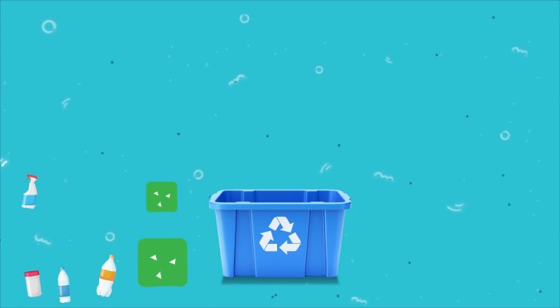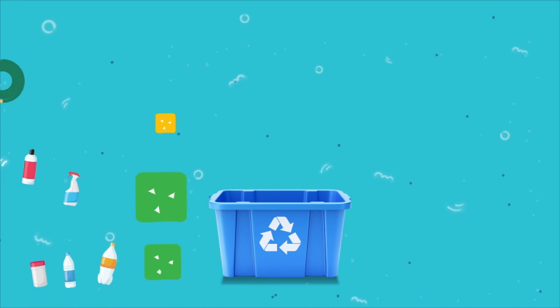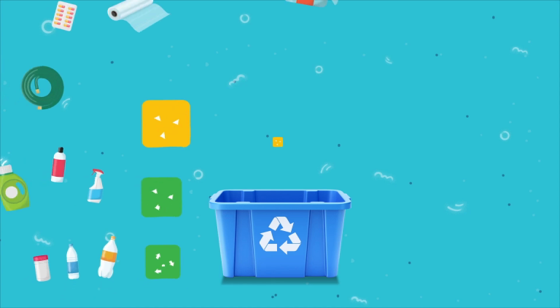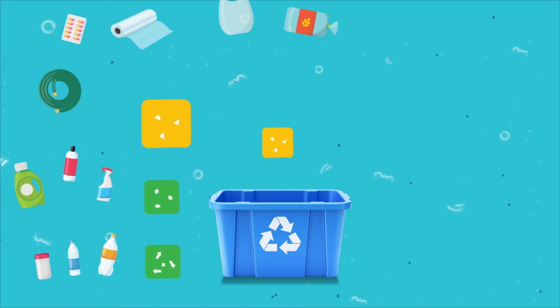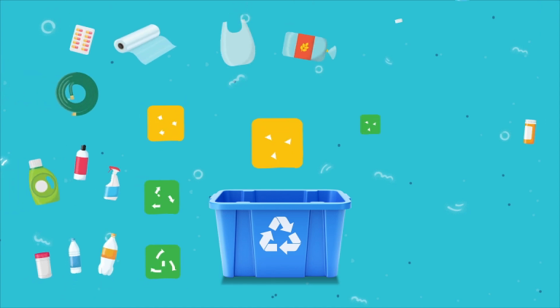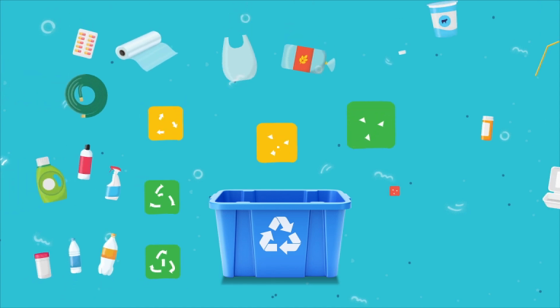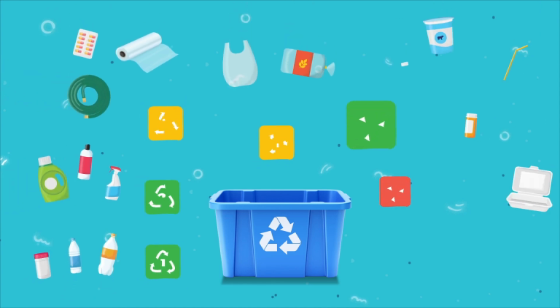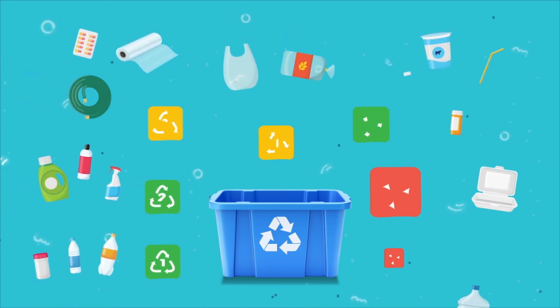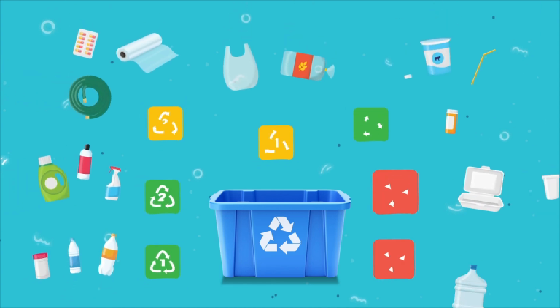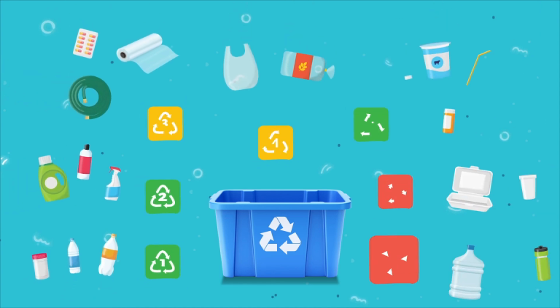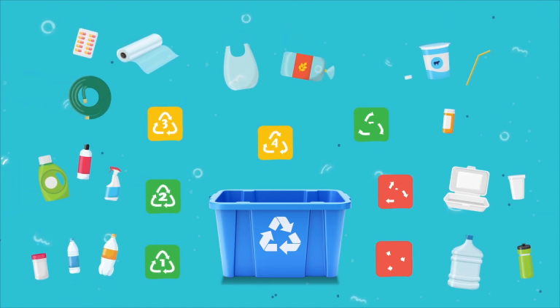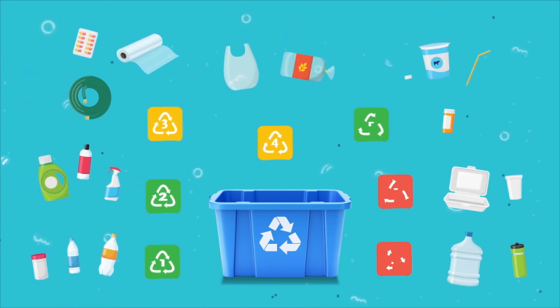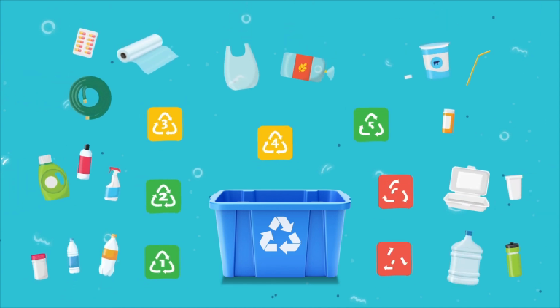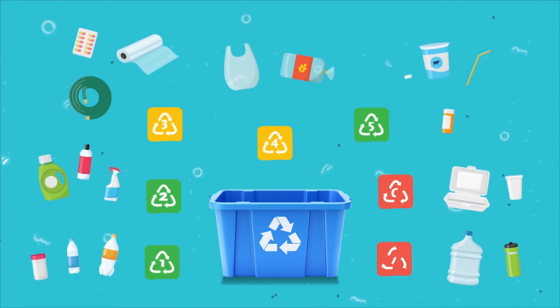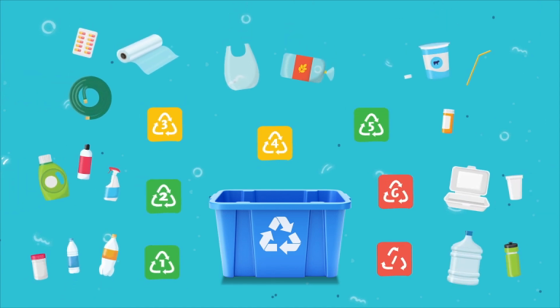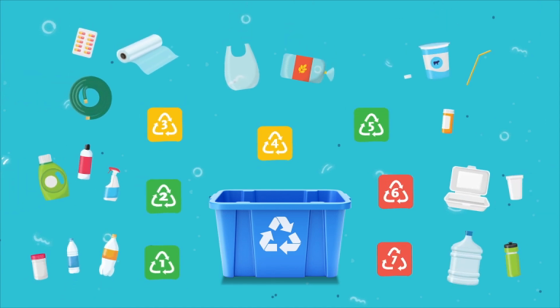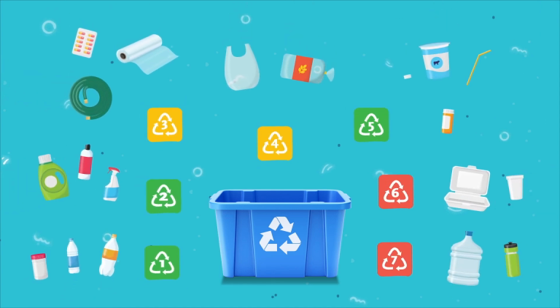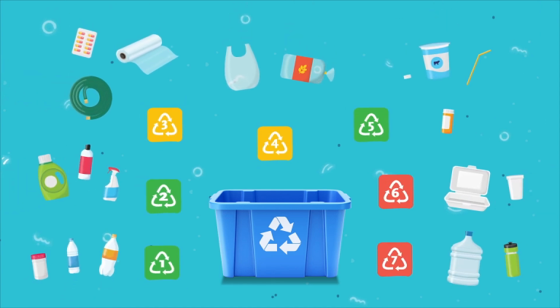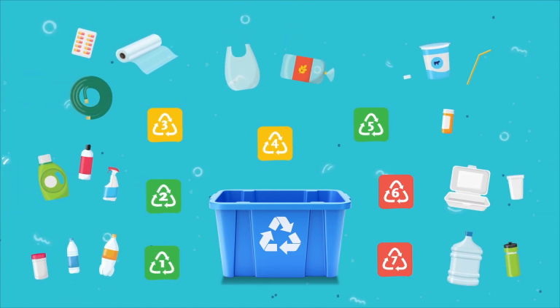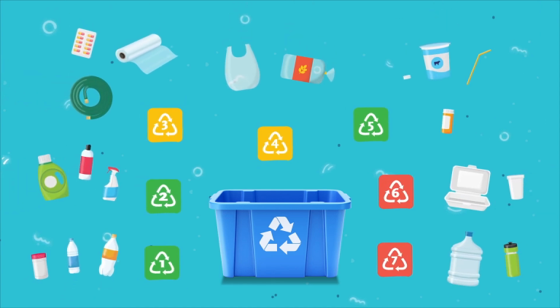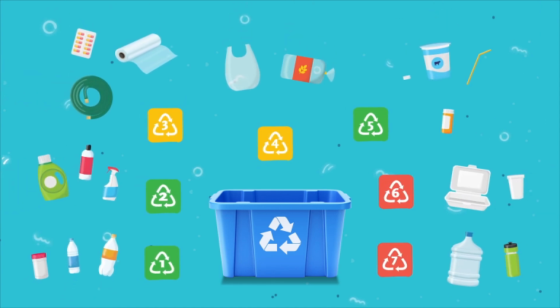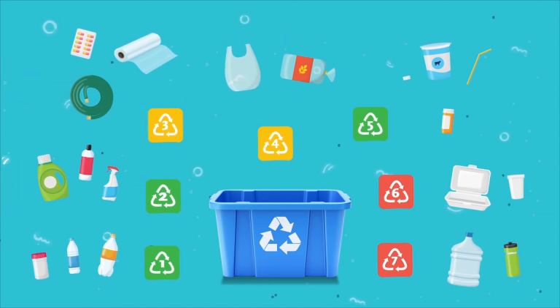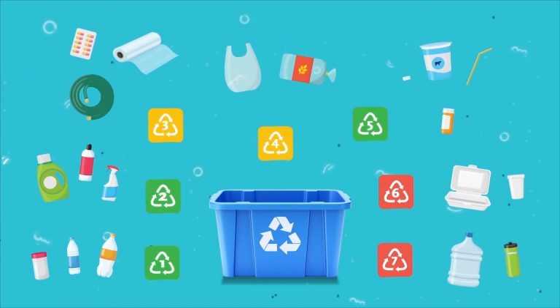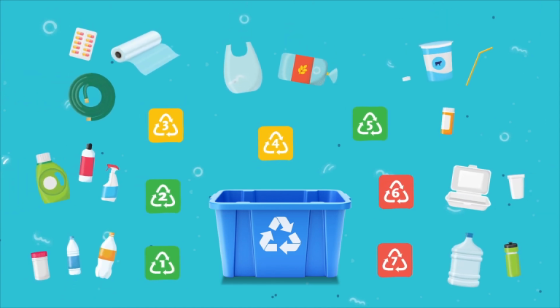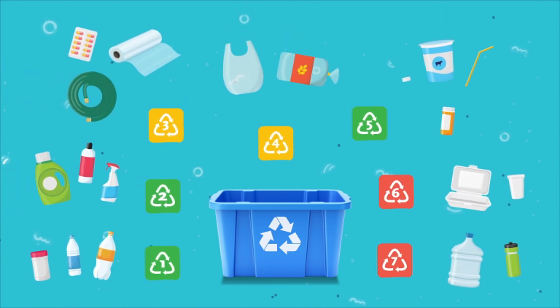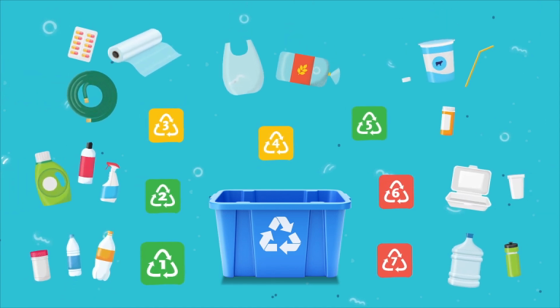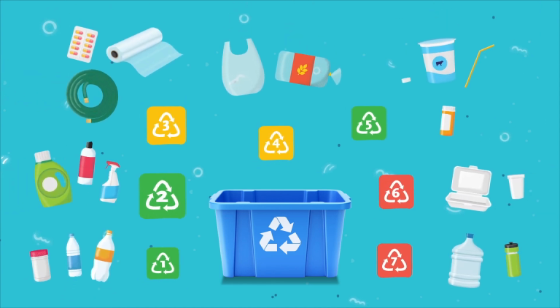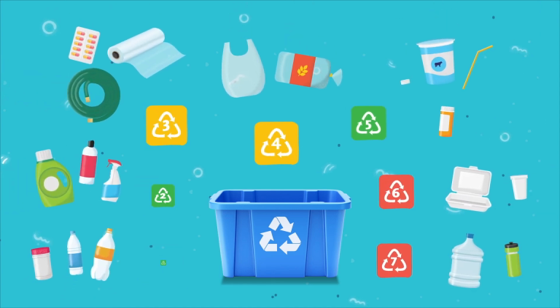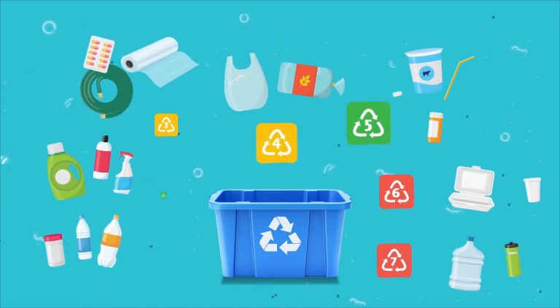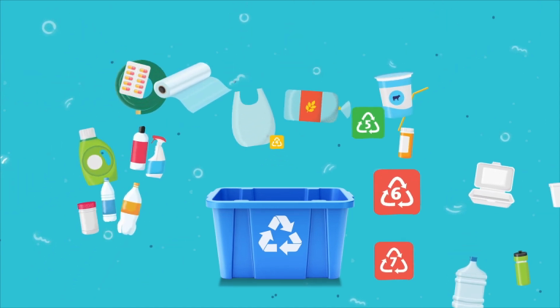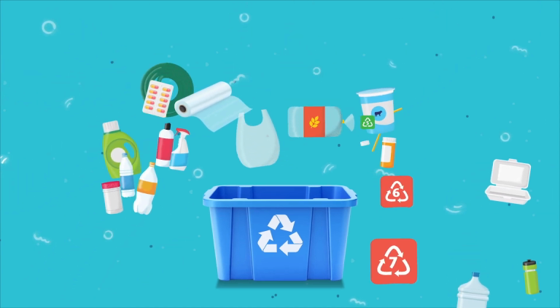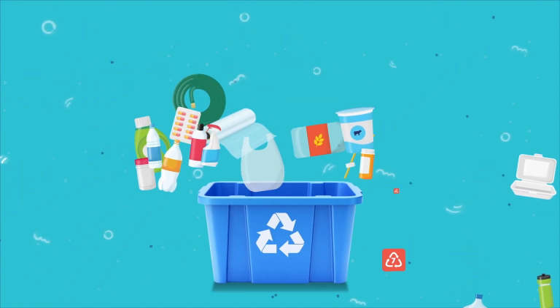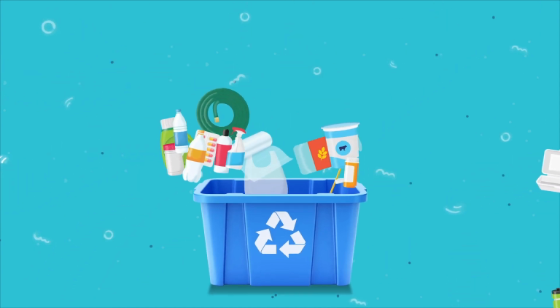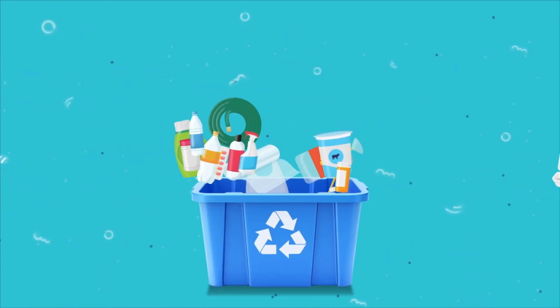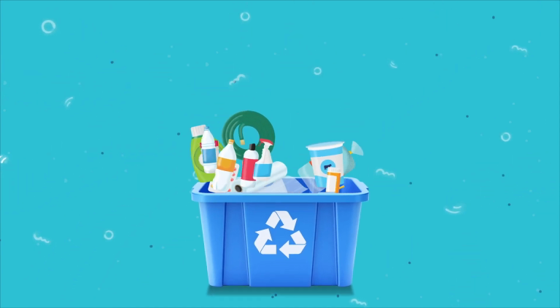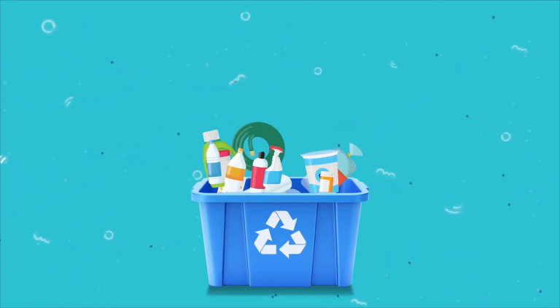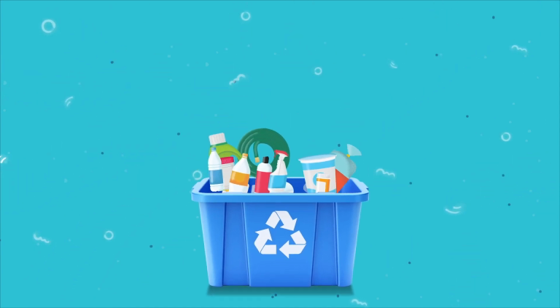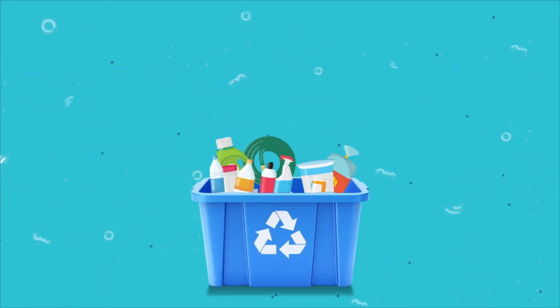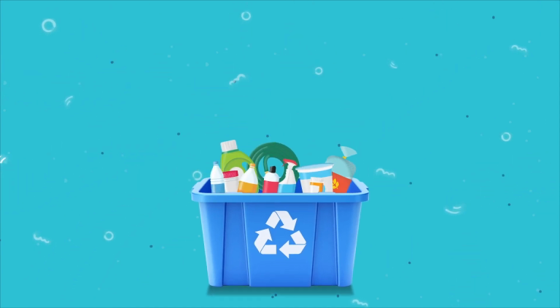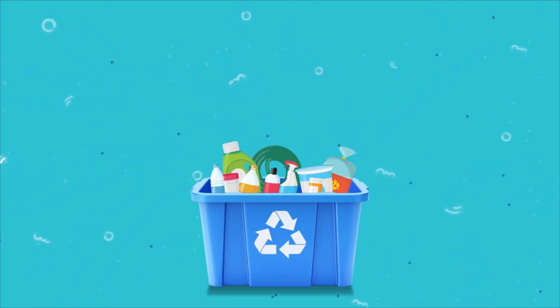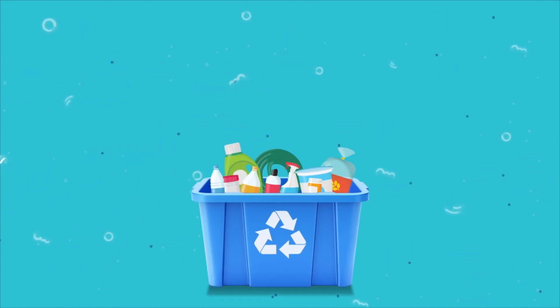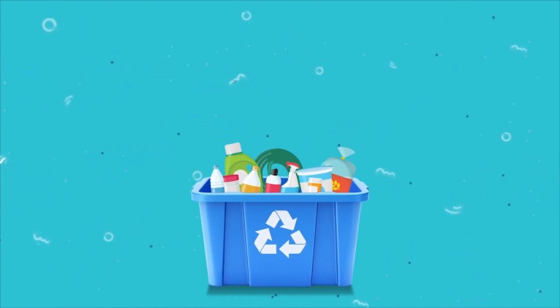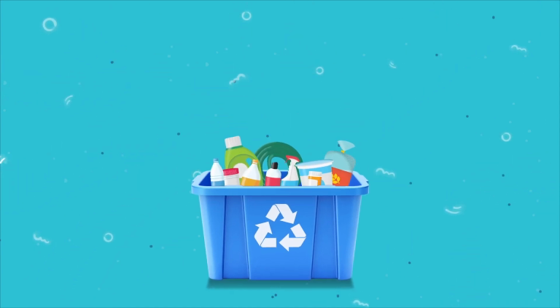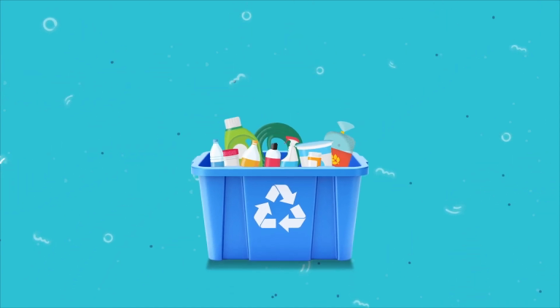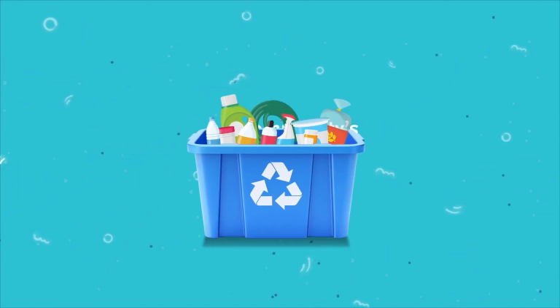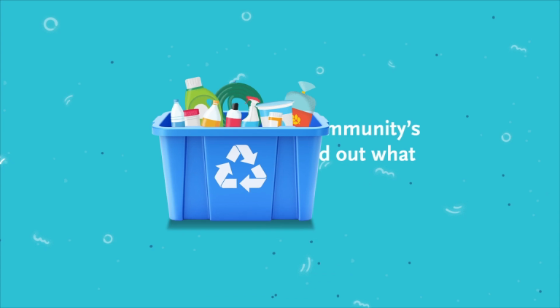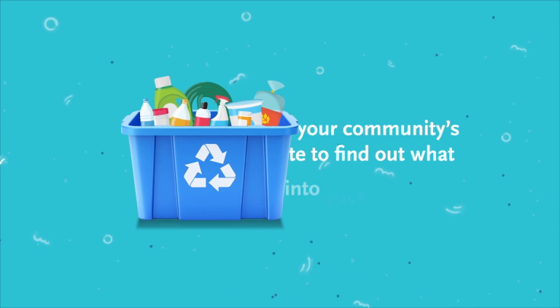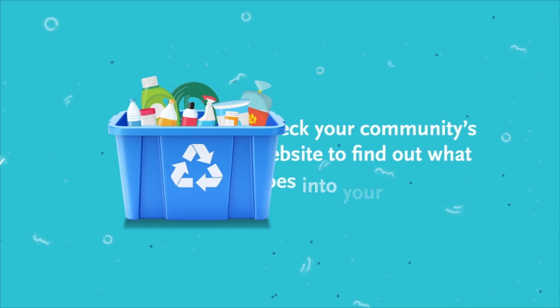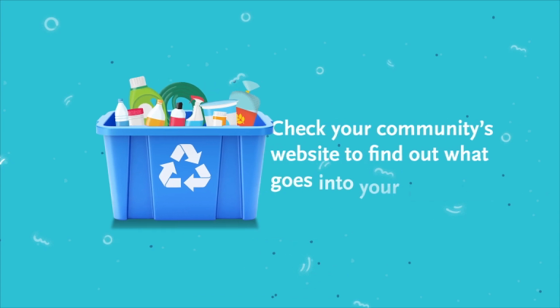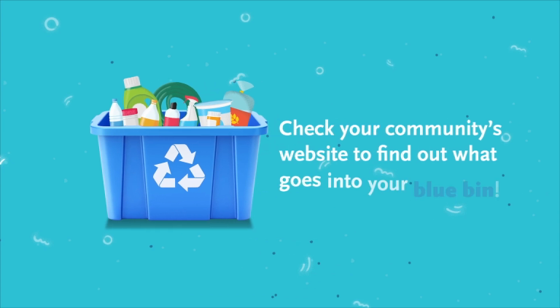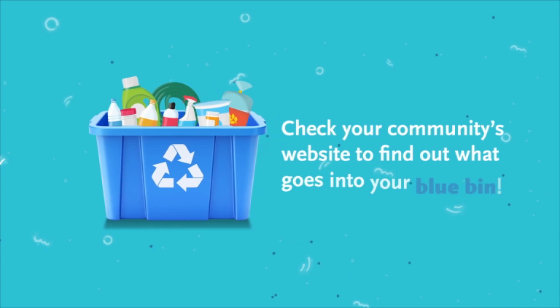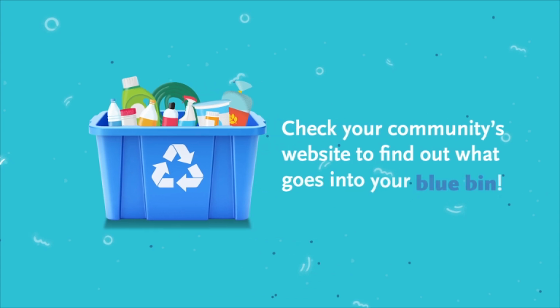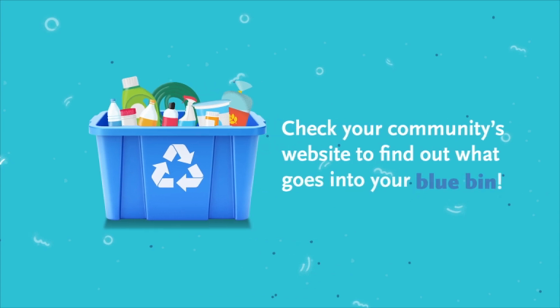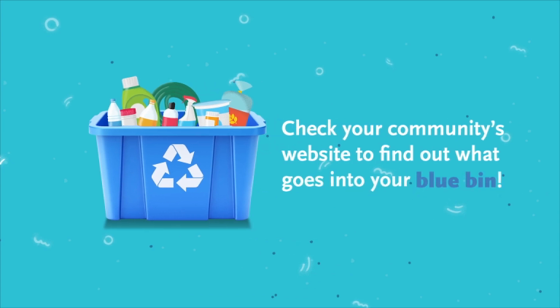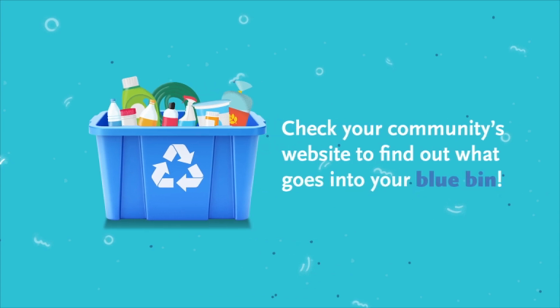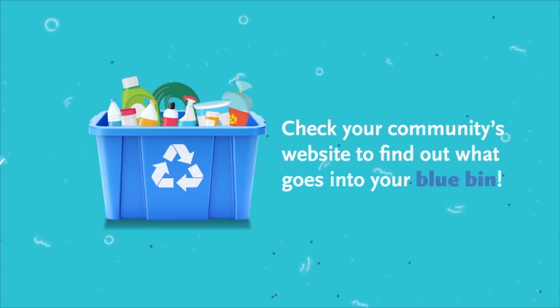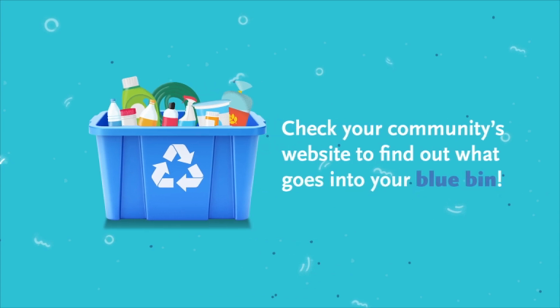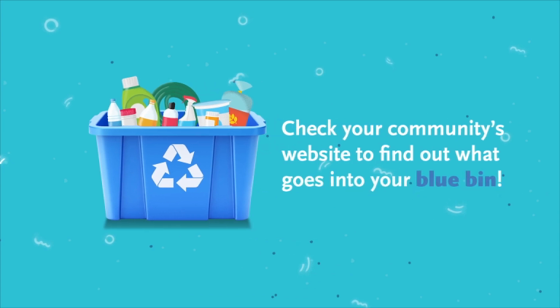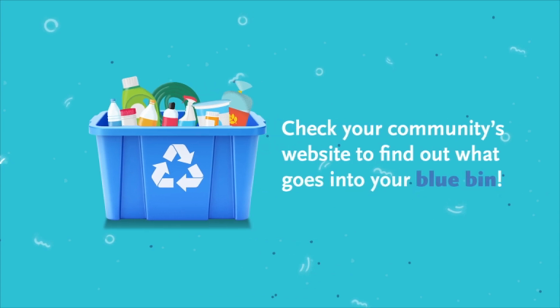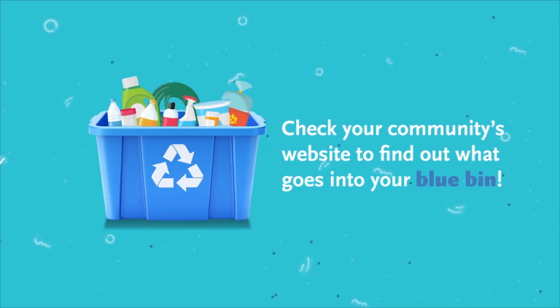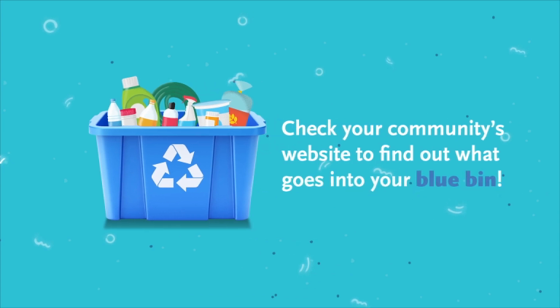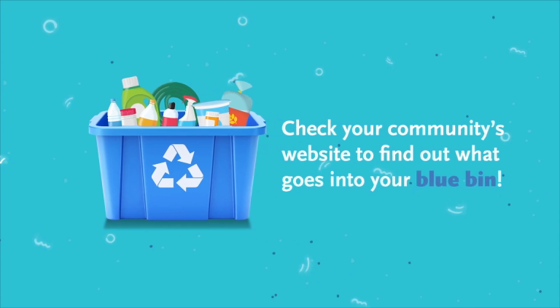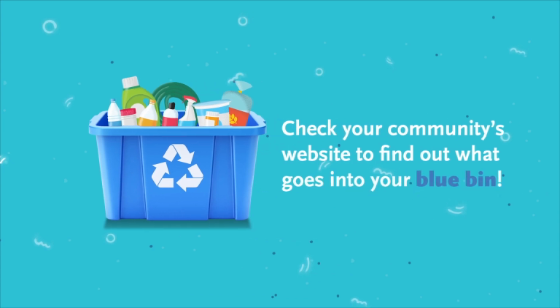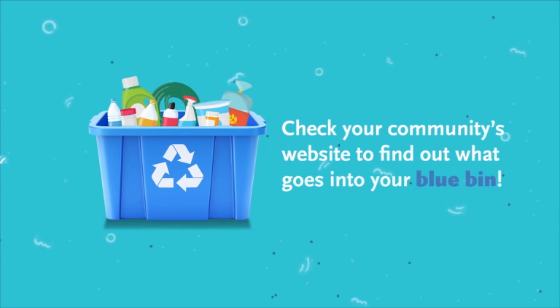Remember, not all recycling facilities are created equal. So check your community's website to find out what can go into your blue bin.